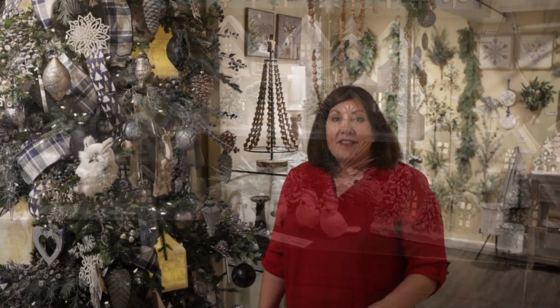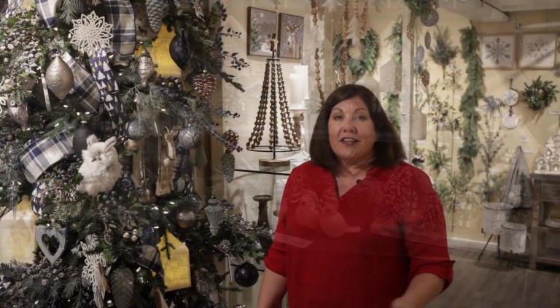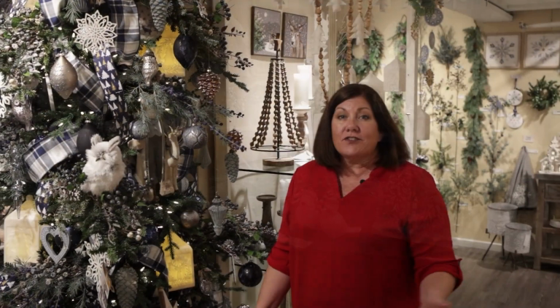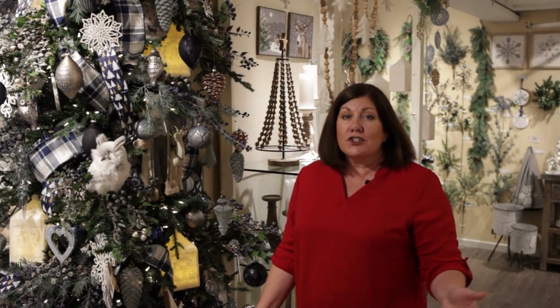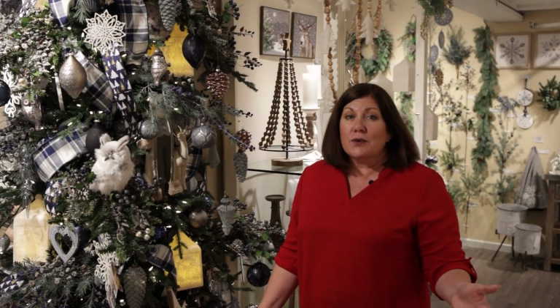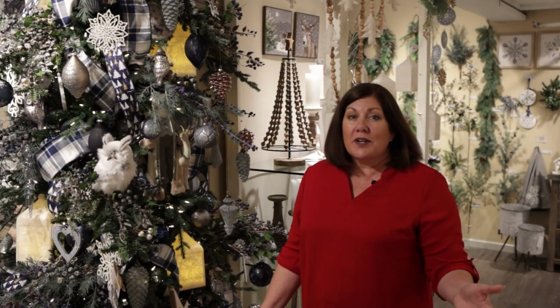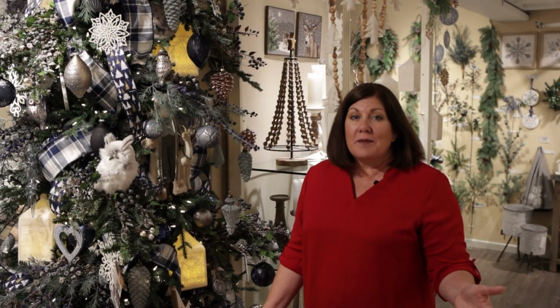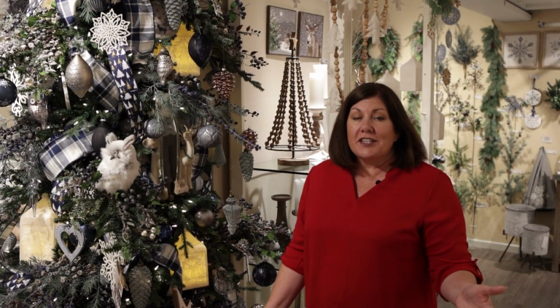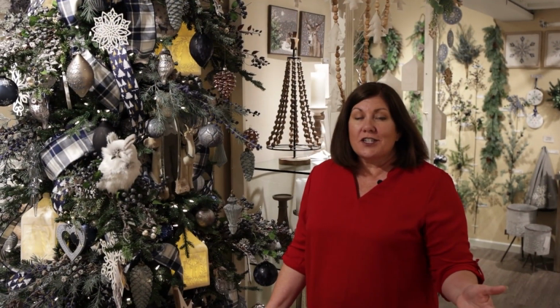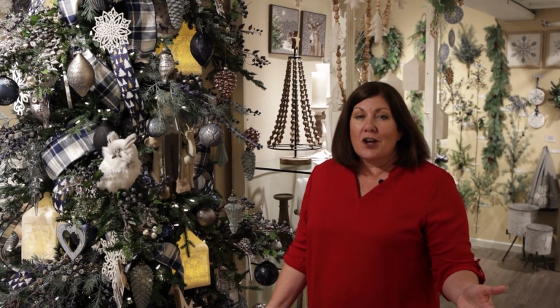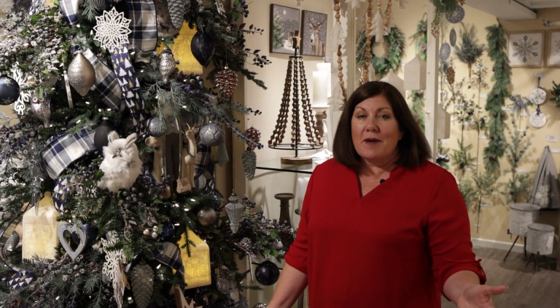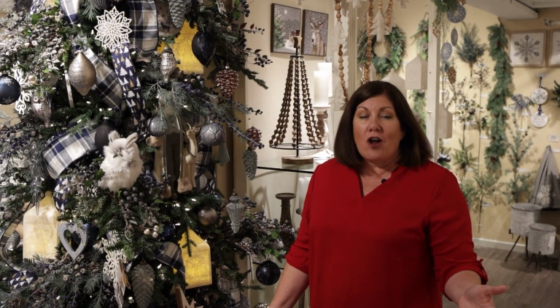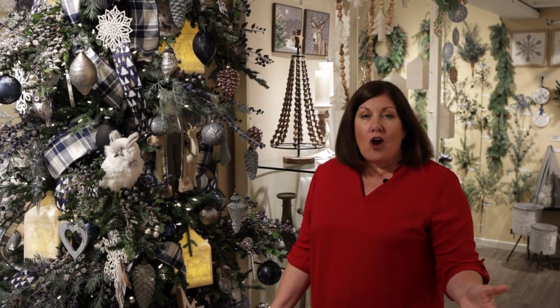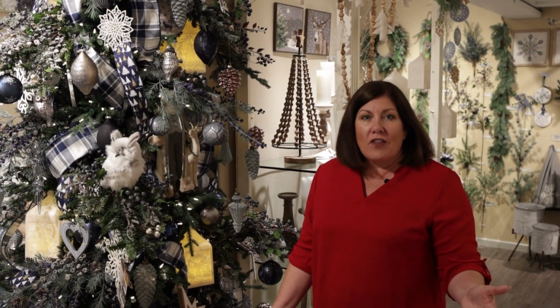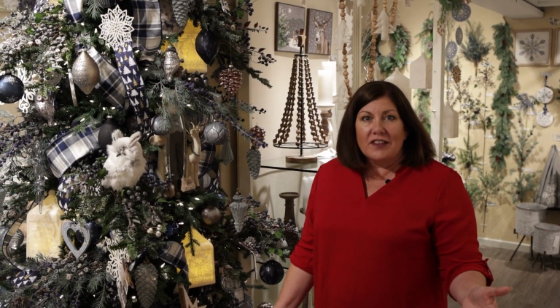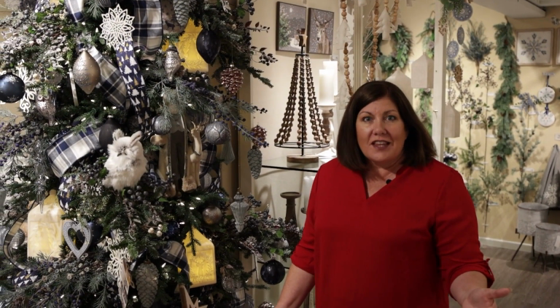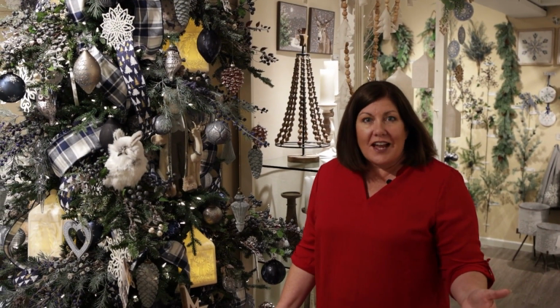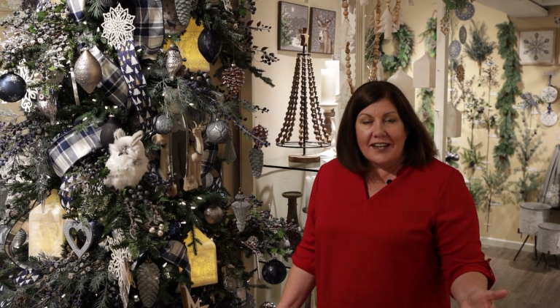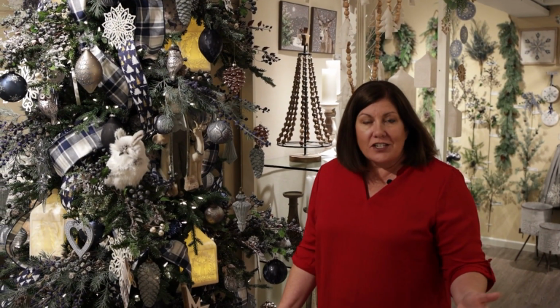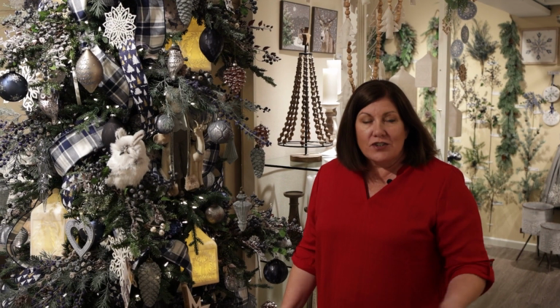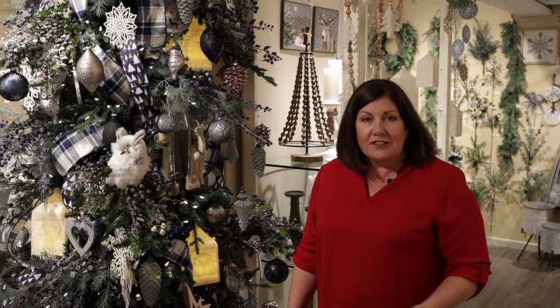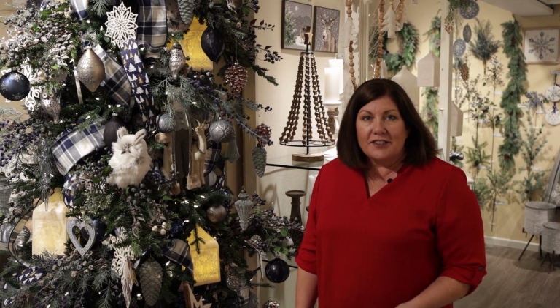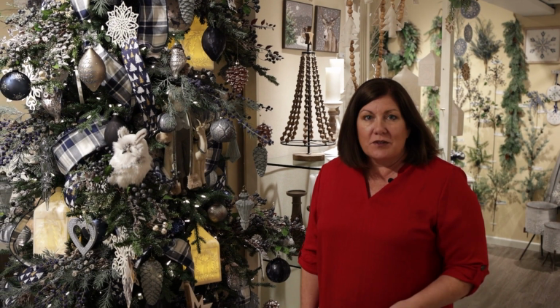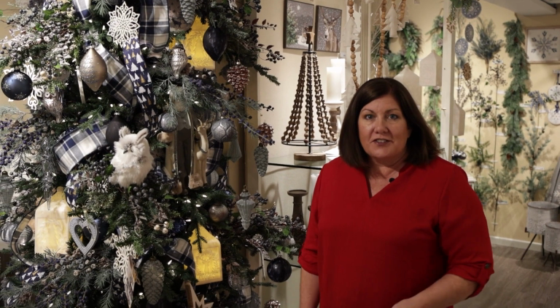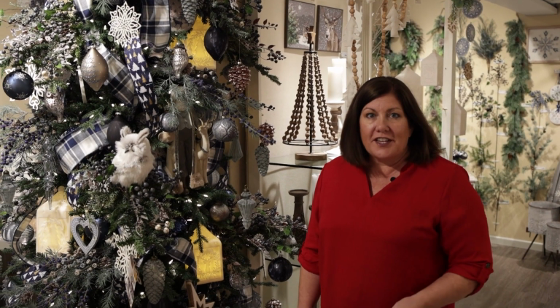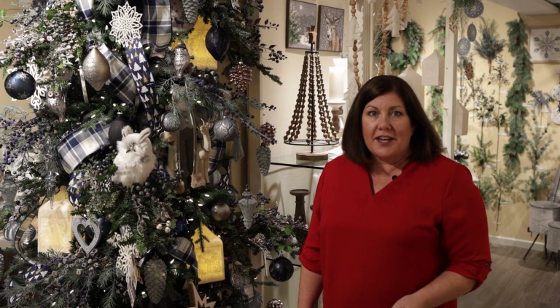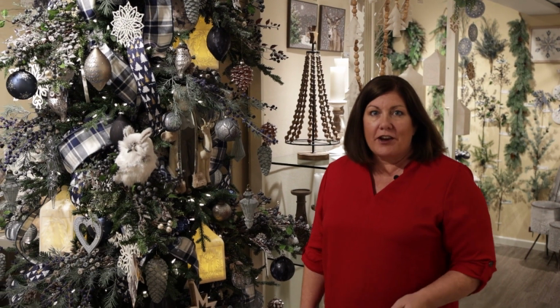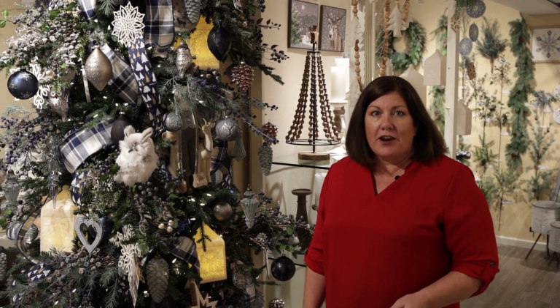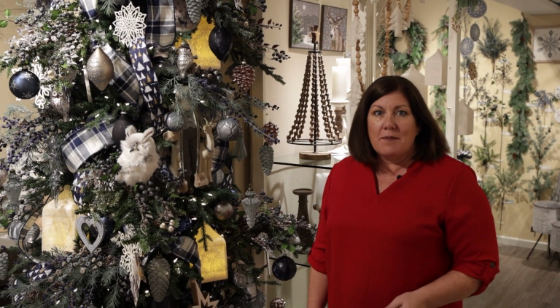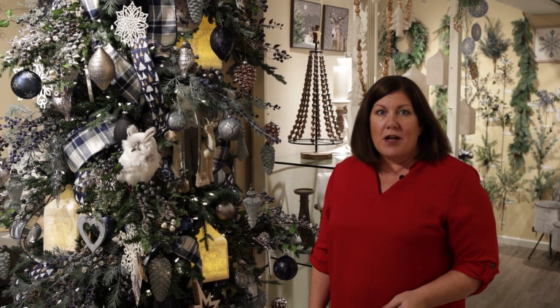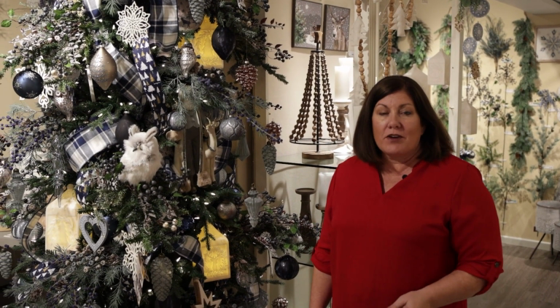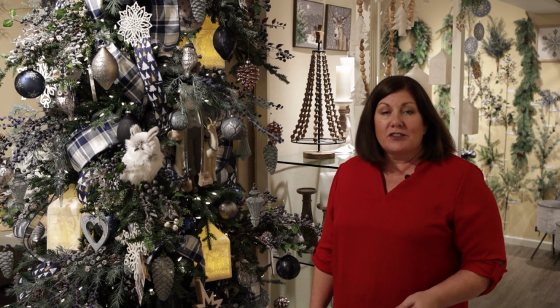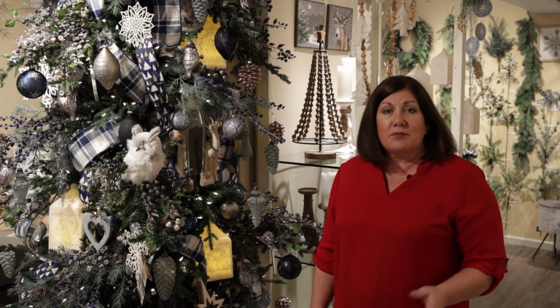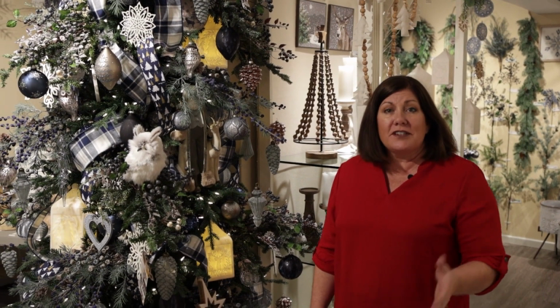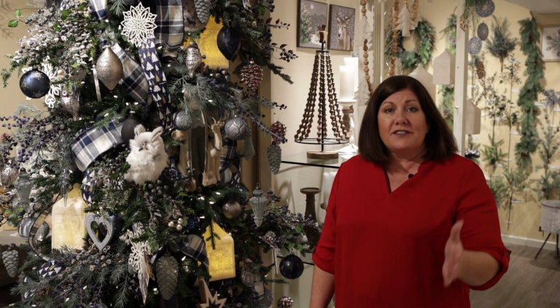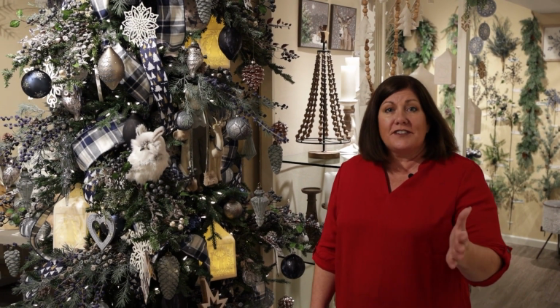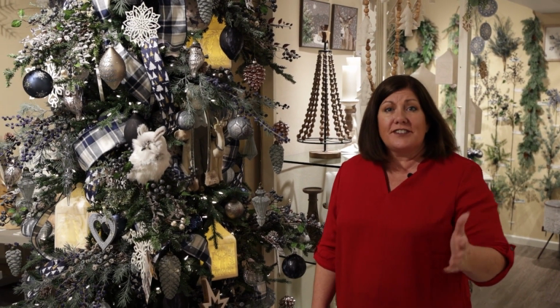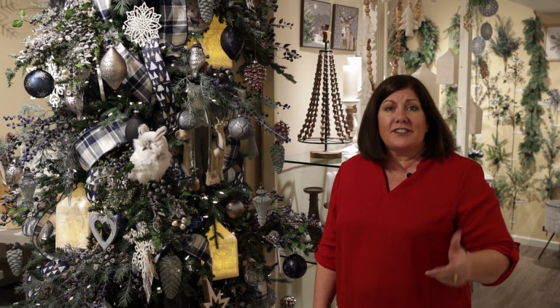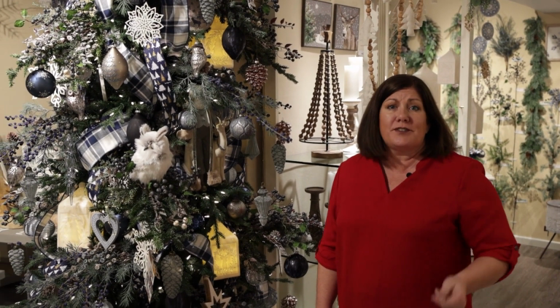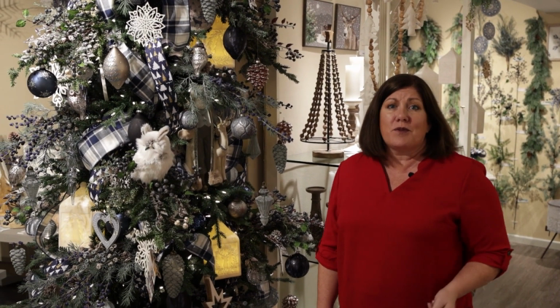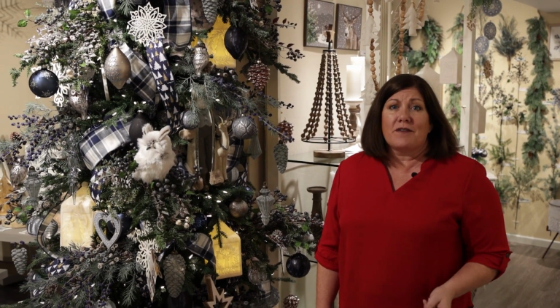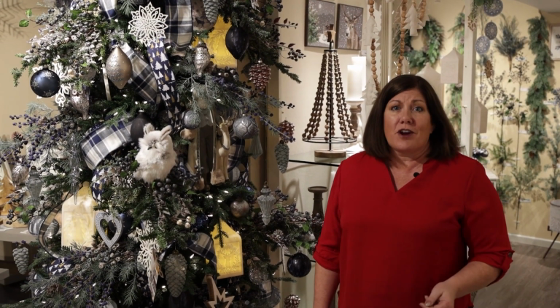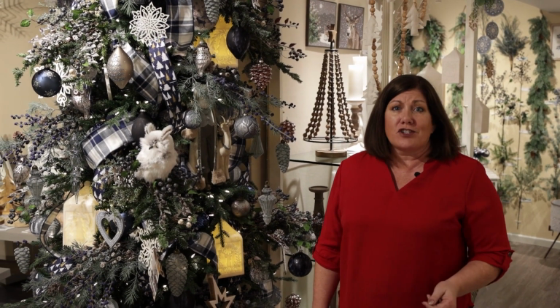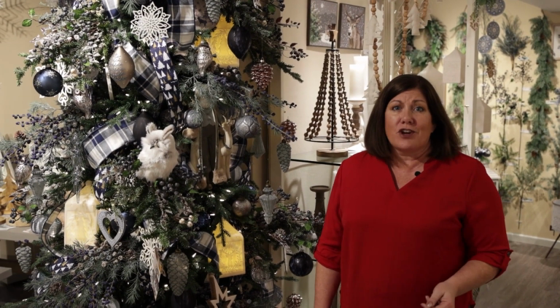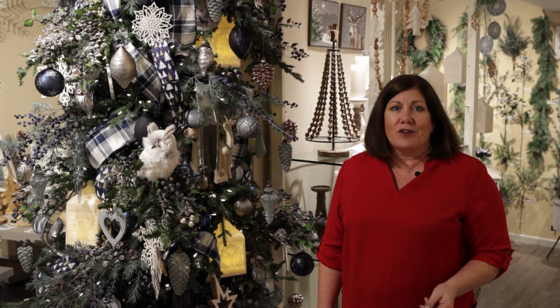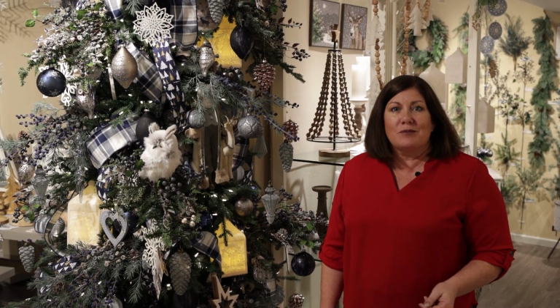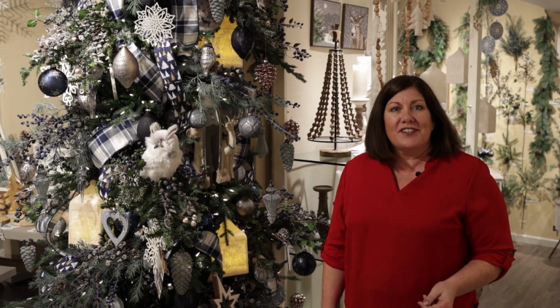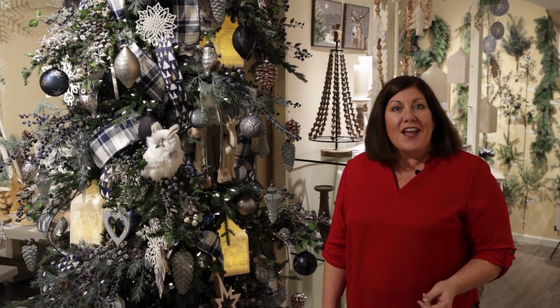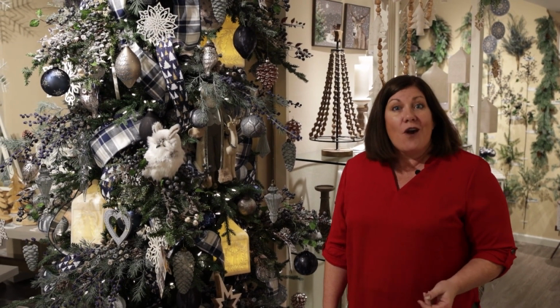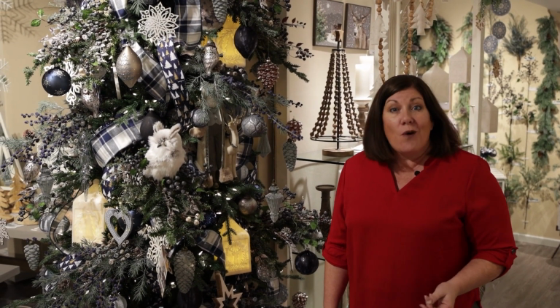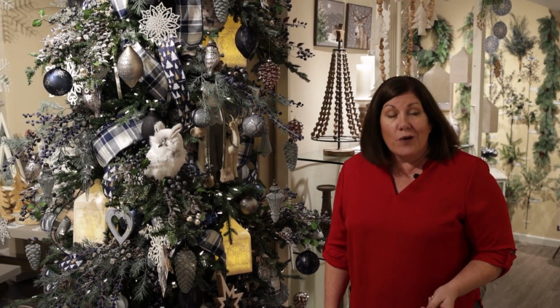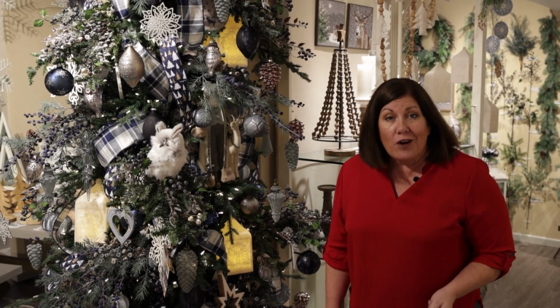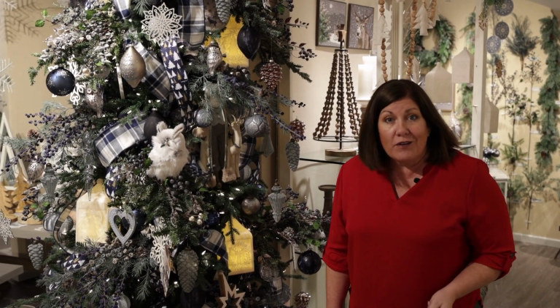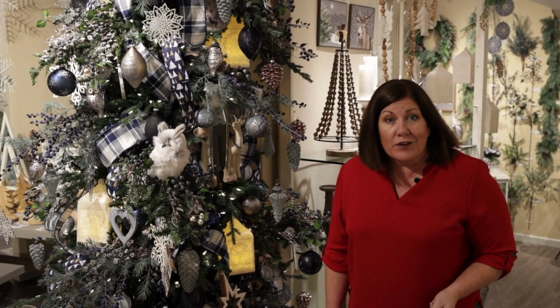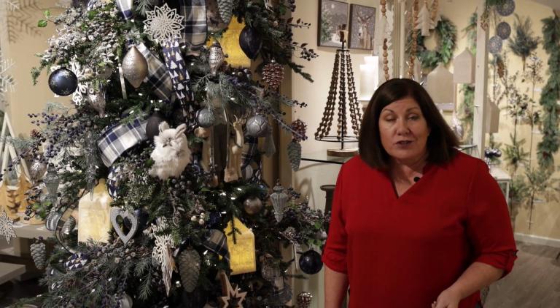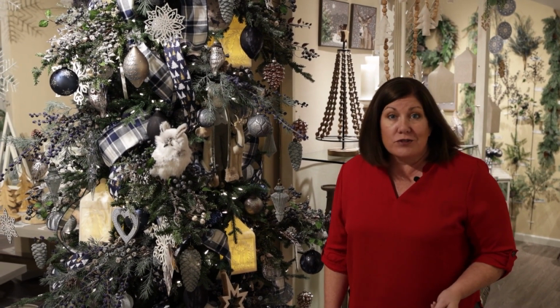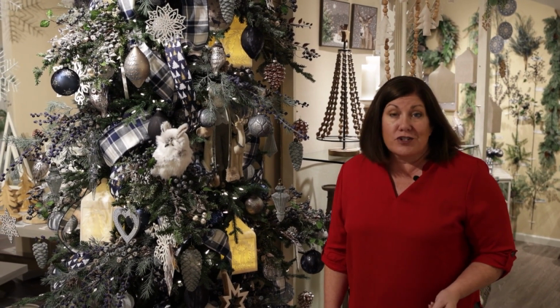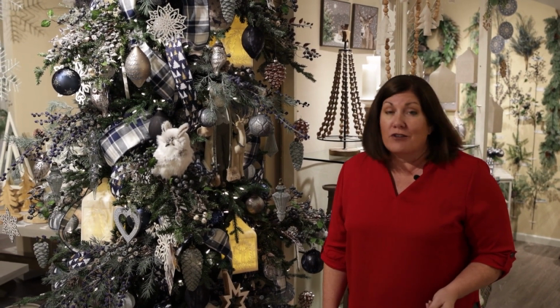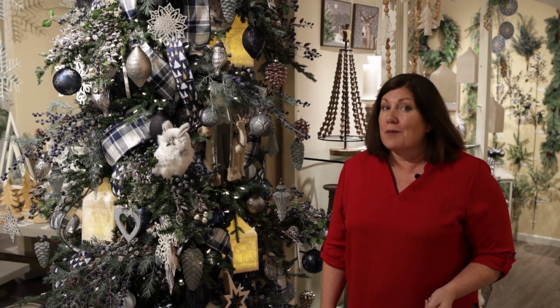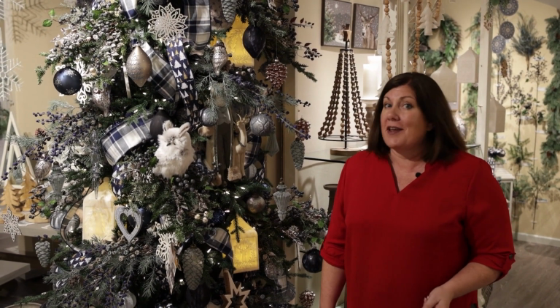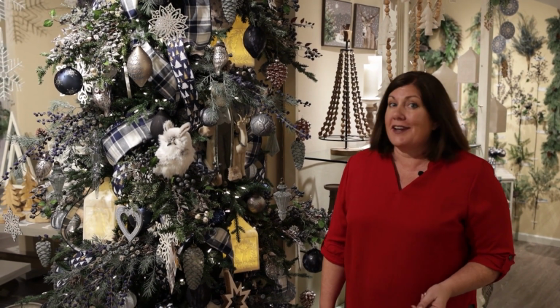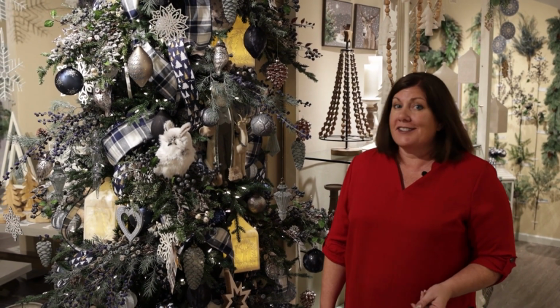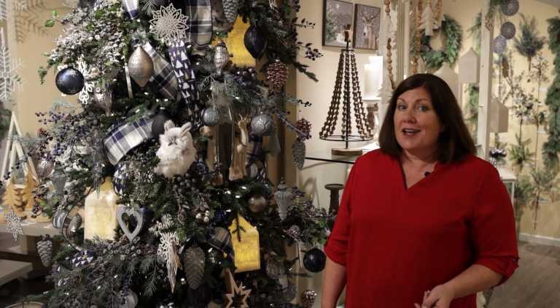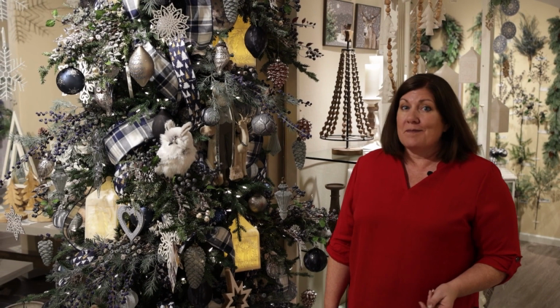Thanks for joining me to talk about all the lighting trends we're seeing here at Melrose. Please visit us in one of our showrooms or our virtual showroom at any time.